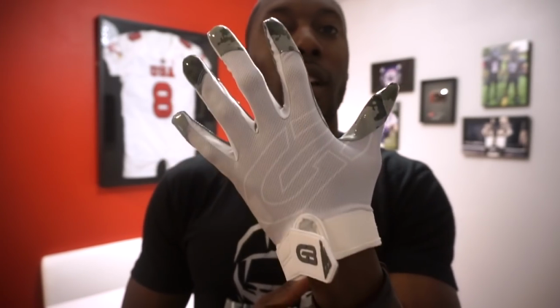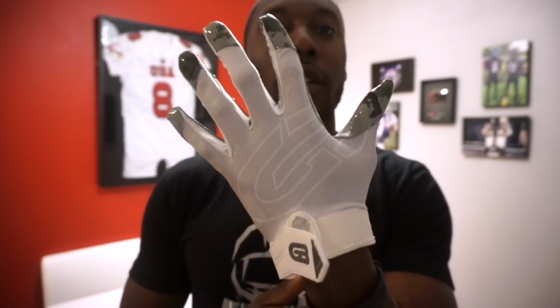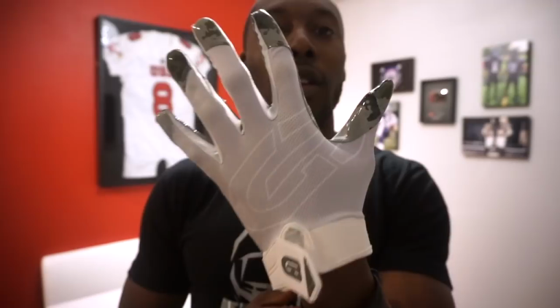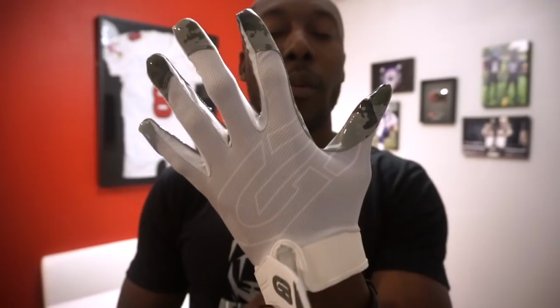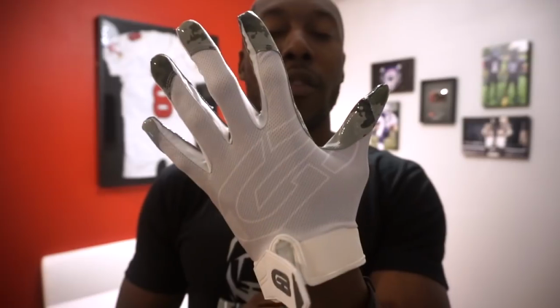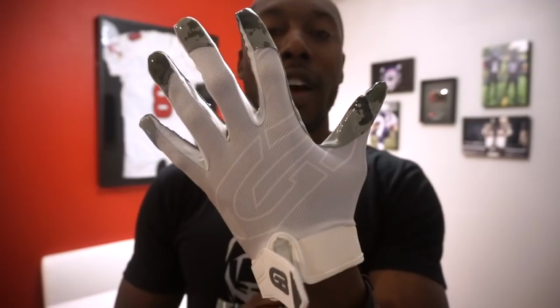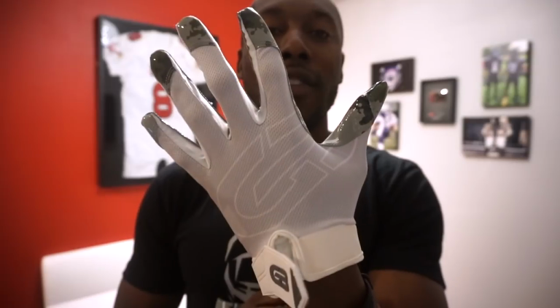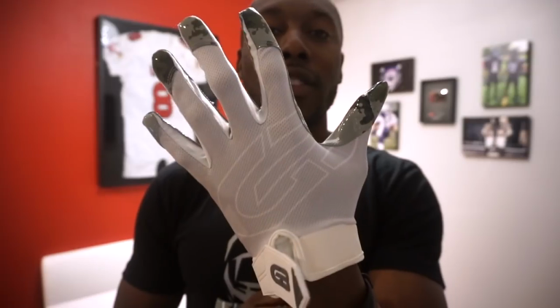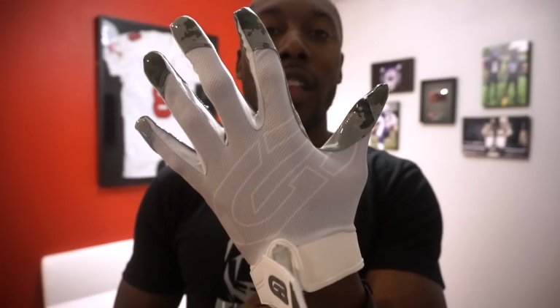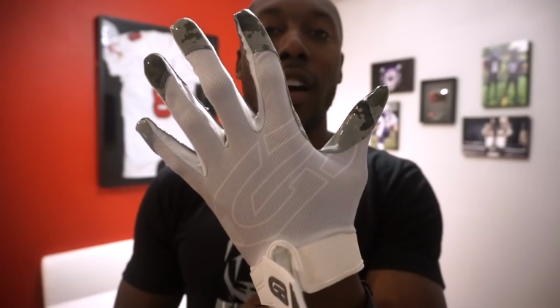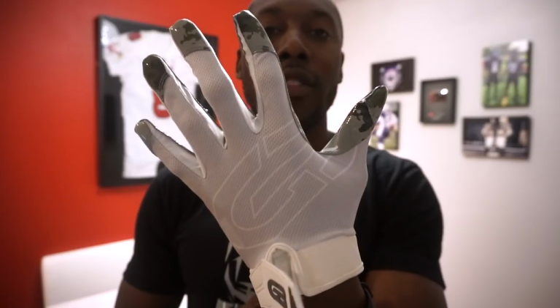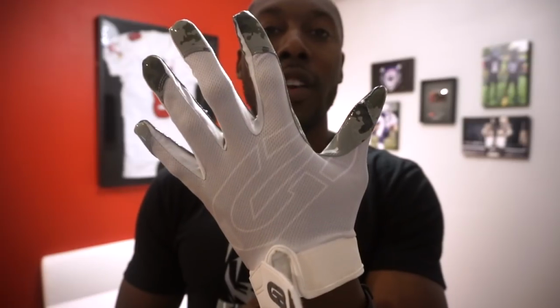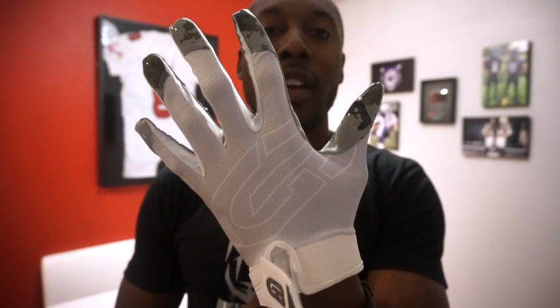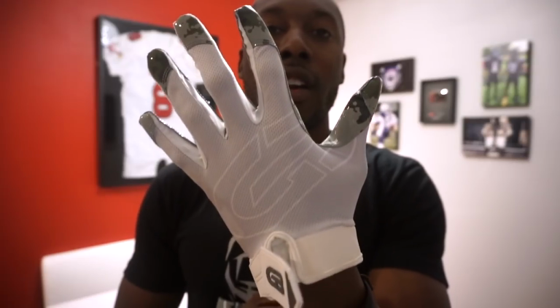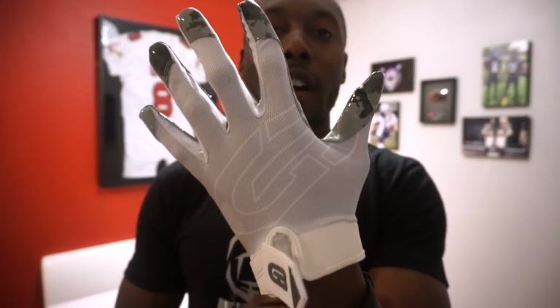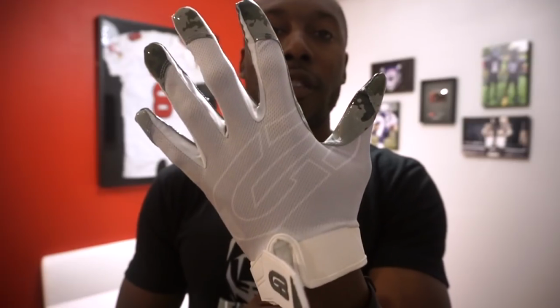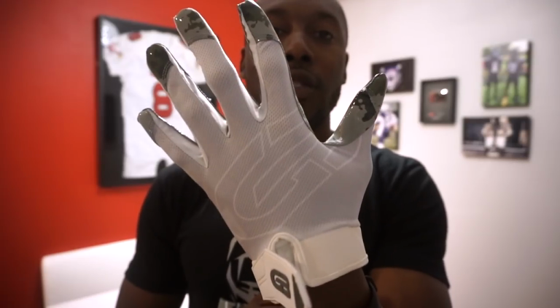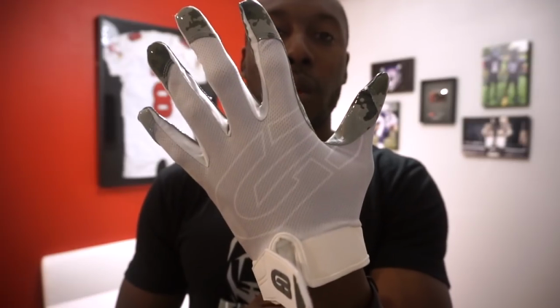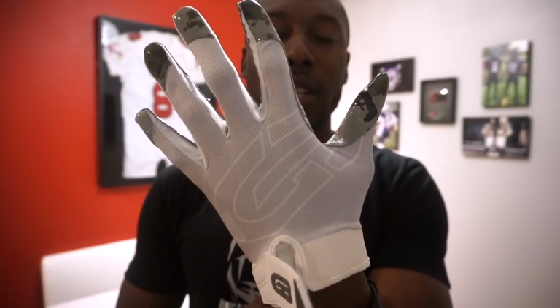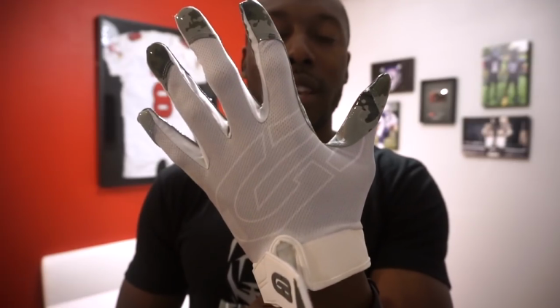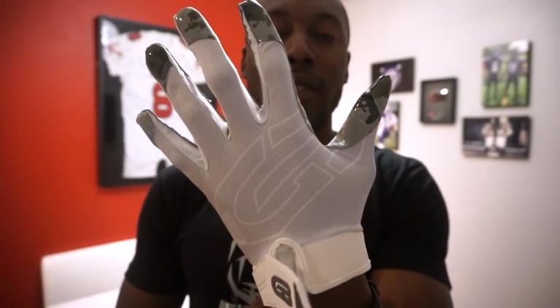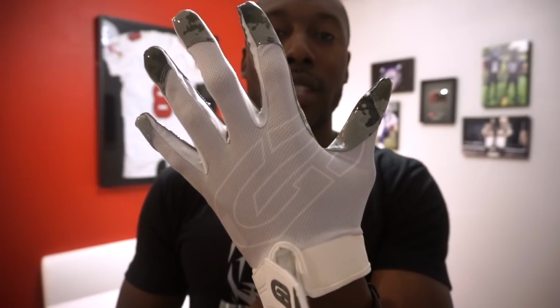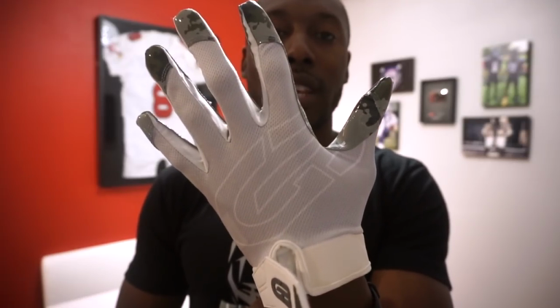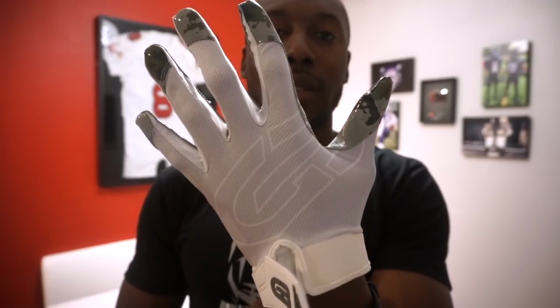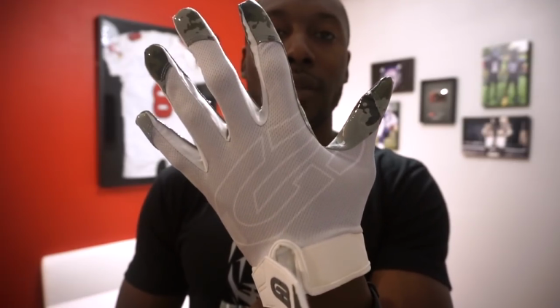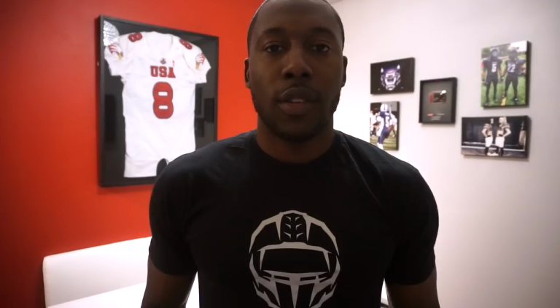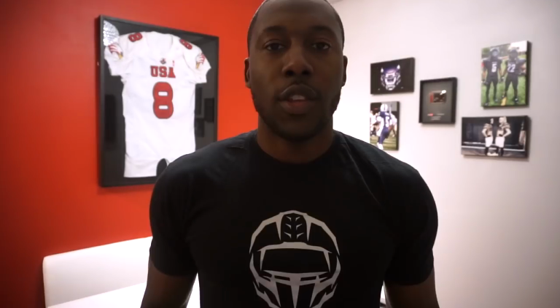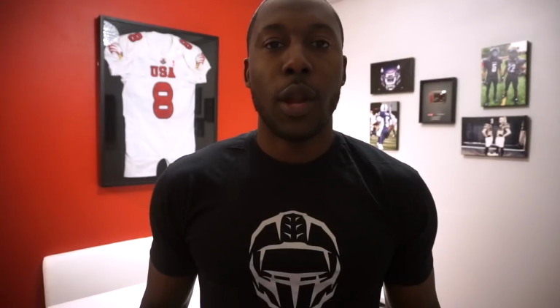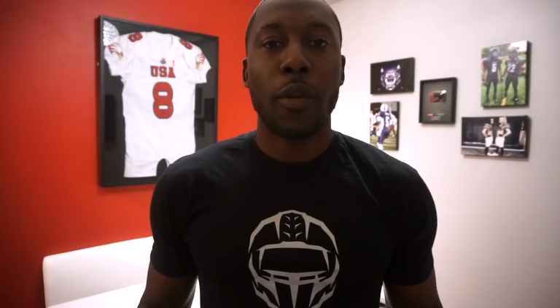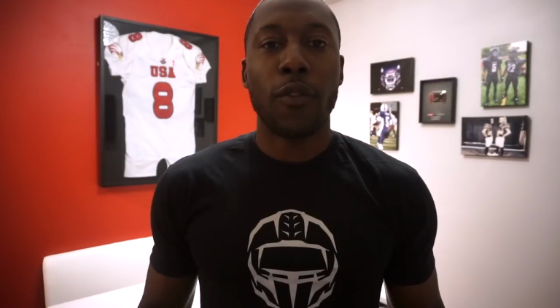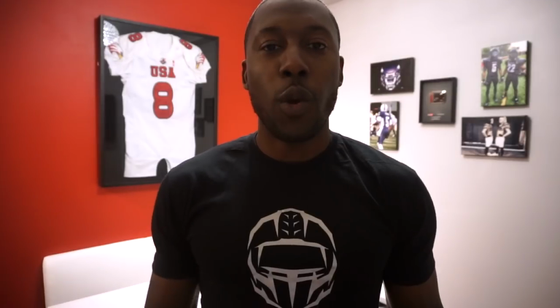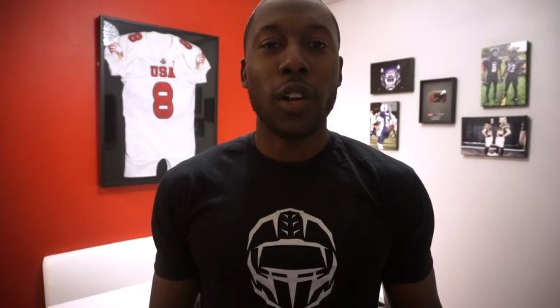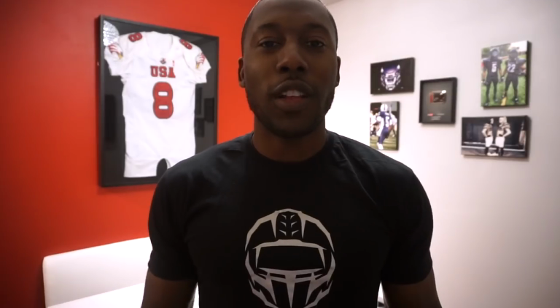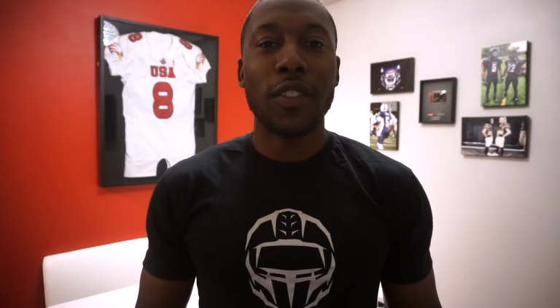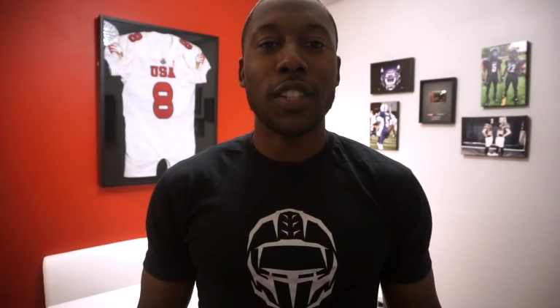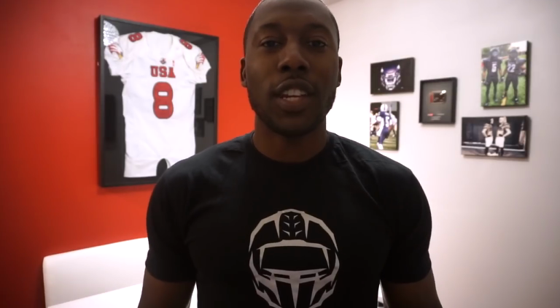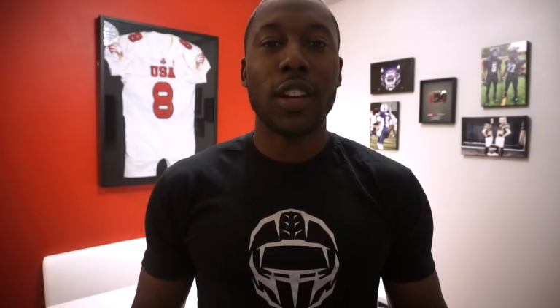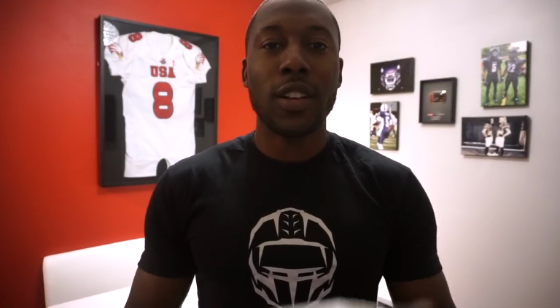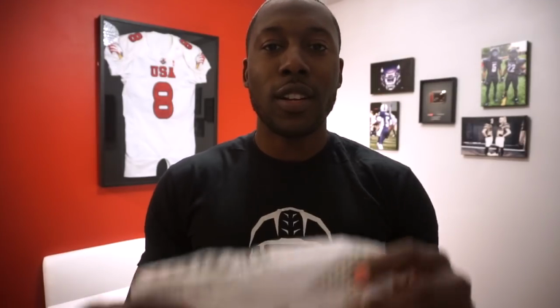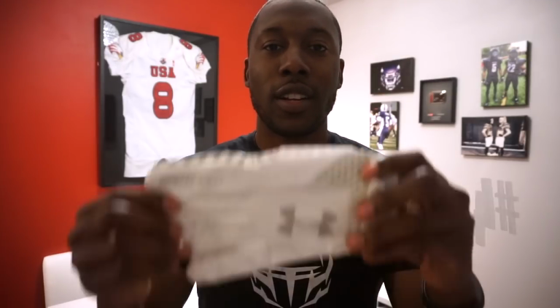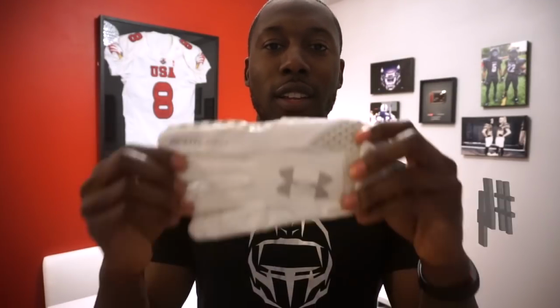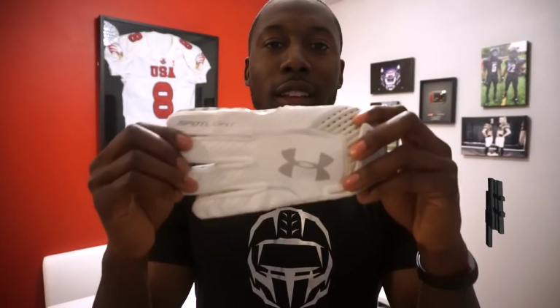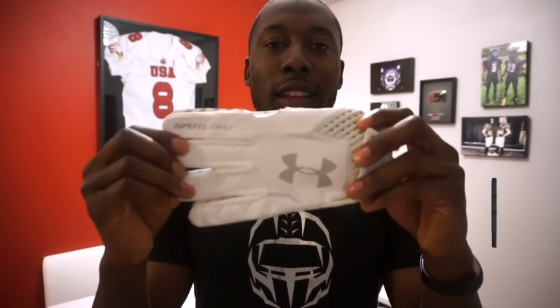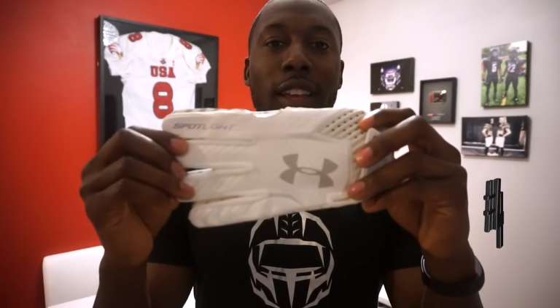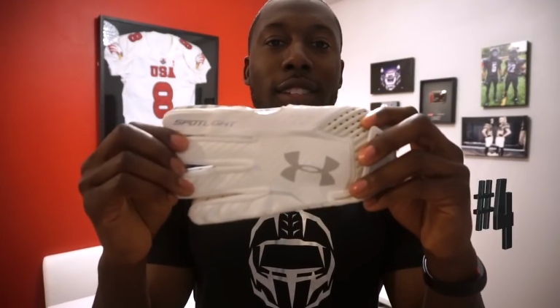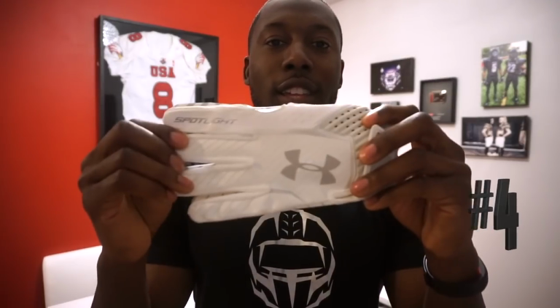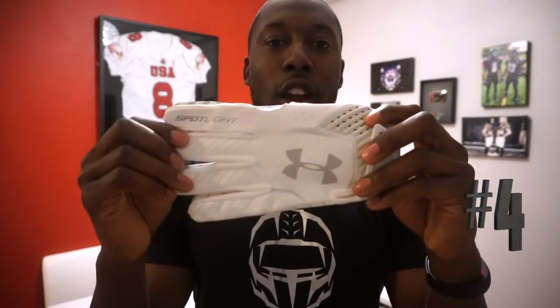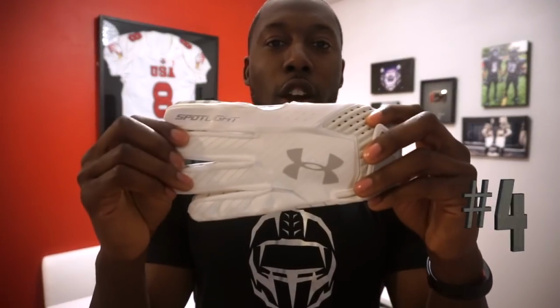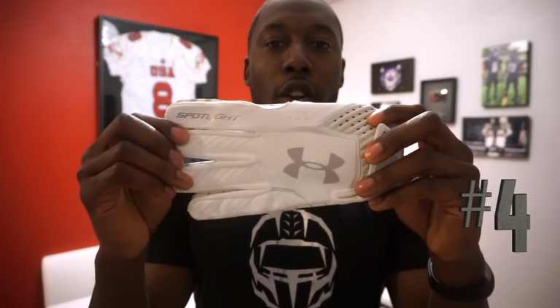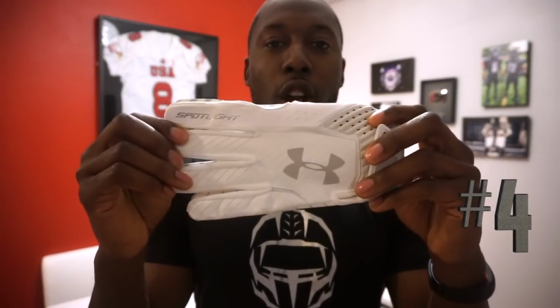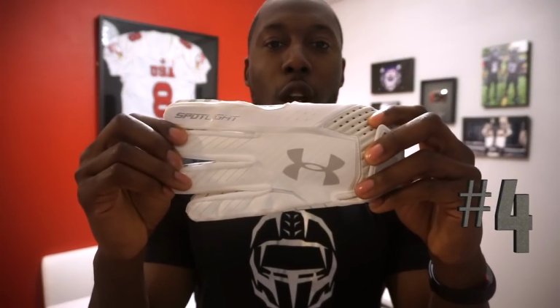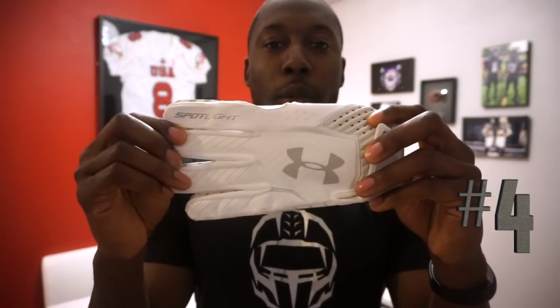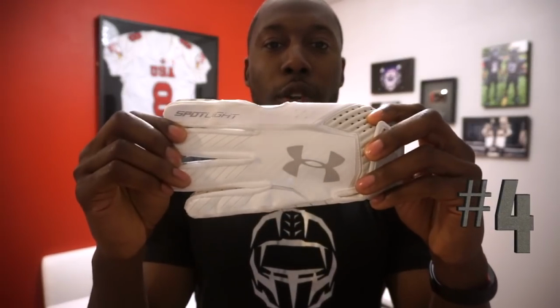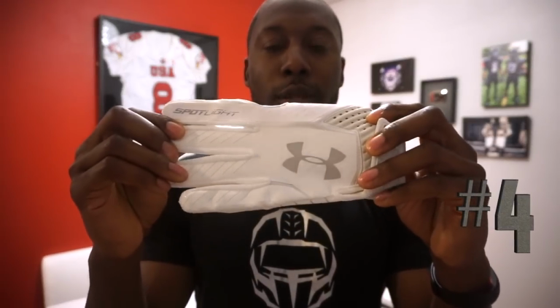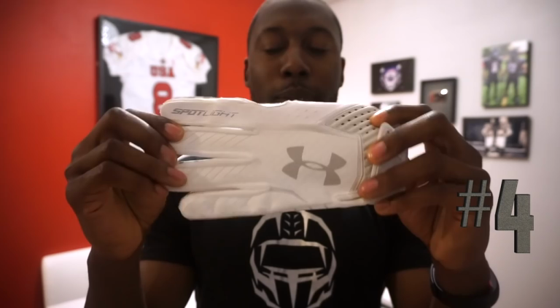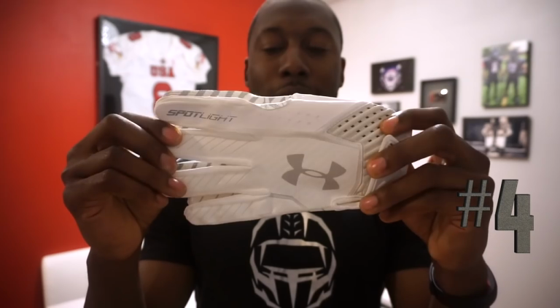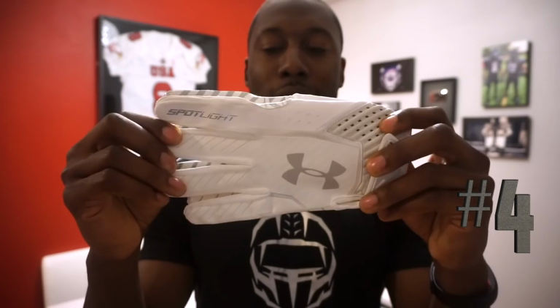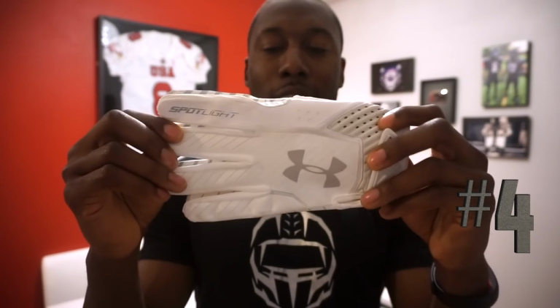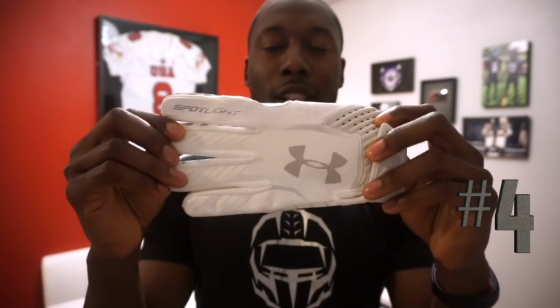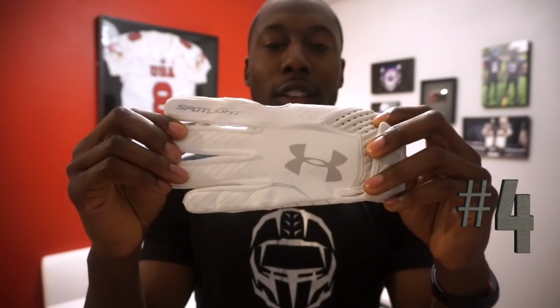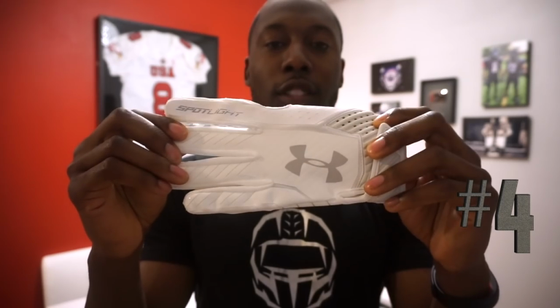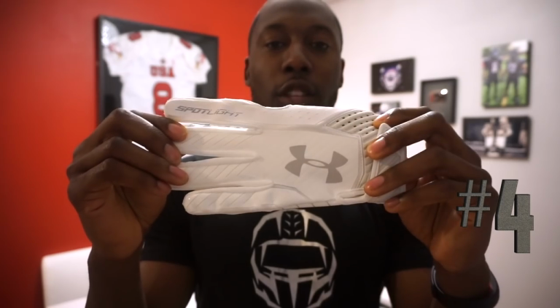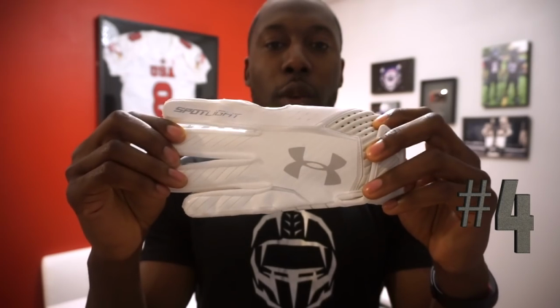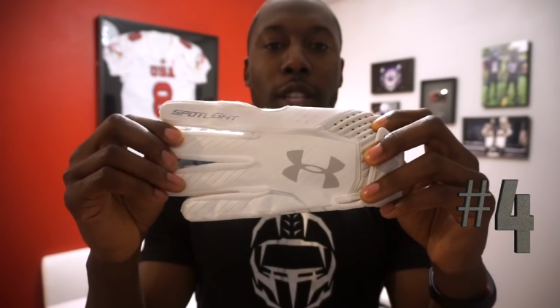They're not going to be as durable as some of the other gloves on the market, but if you're looking for a solid, lightweight receiver glove with a camo design and solid grip that lasts, at twenty-five dollars you can't beat it. That's our number five glove of 2017.